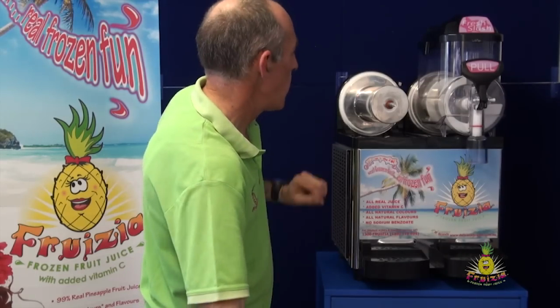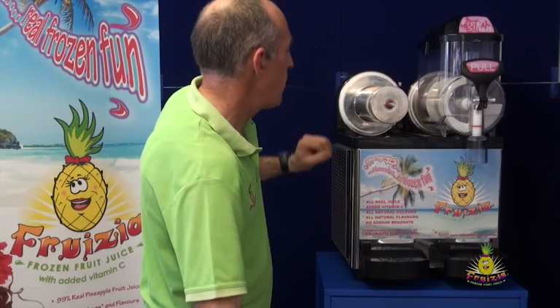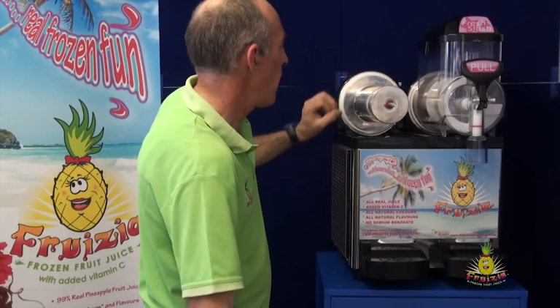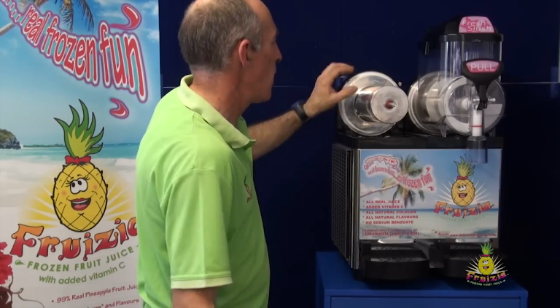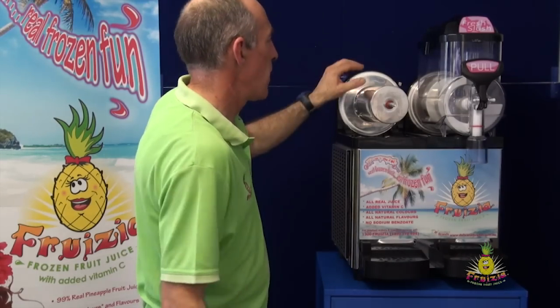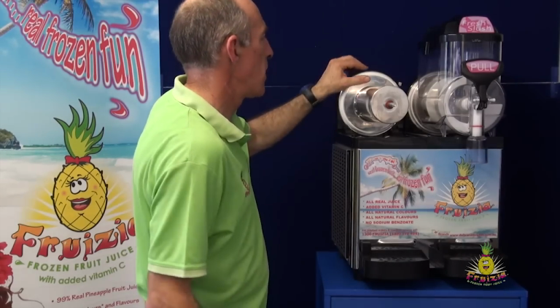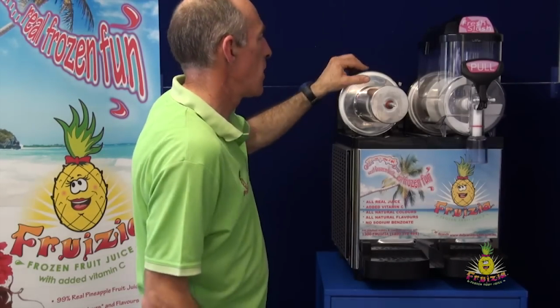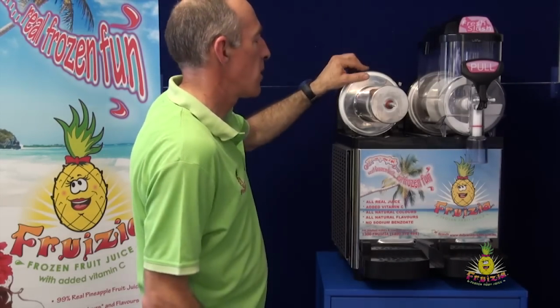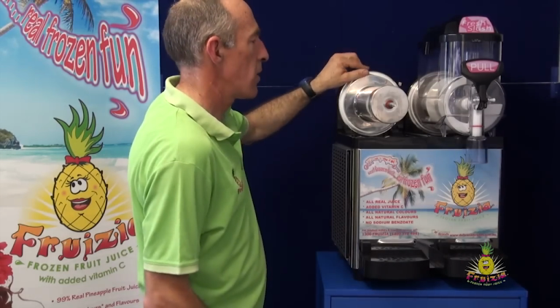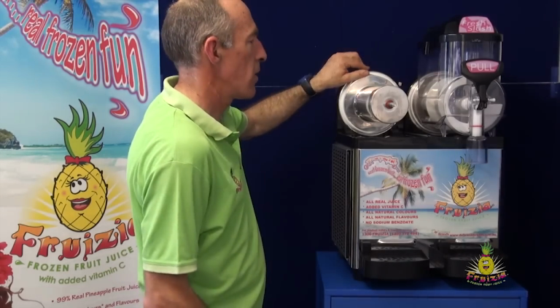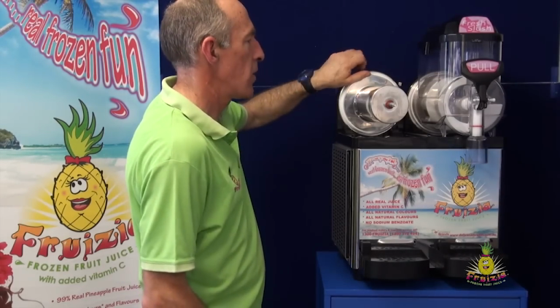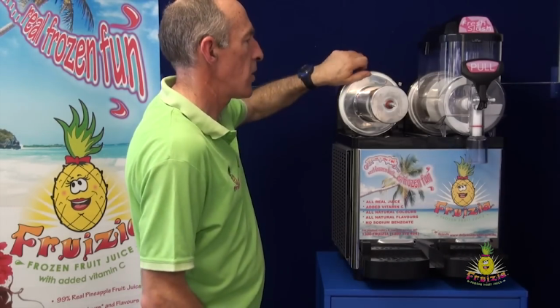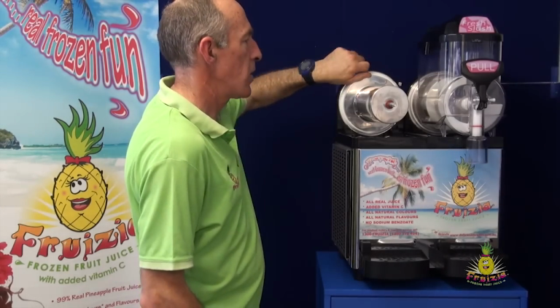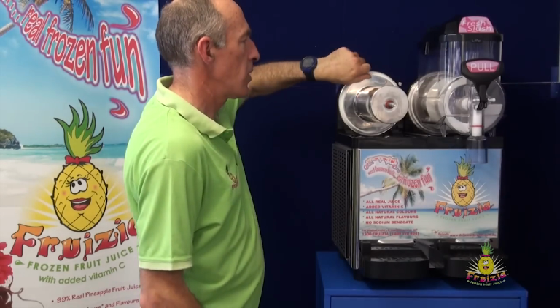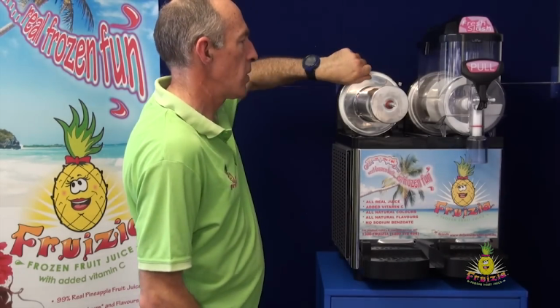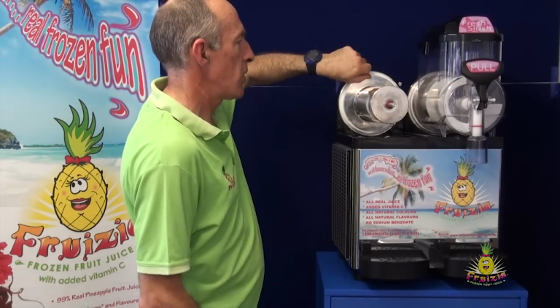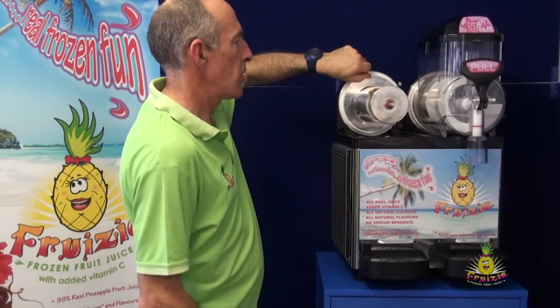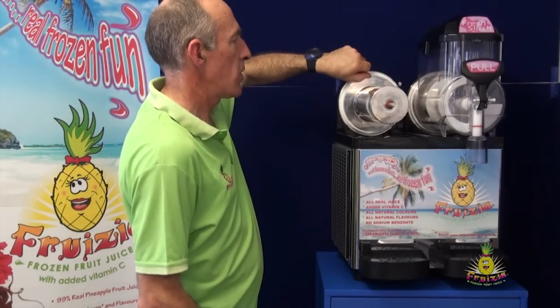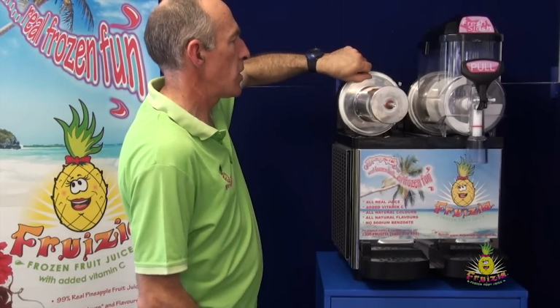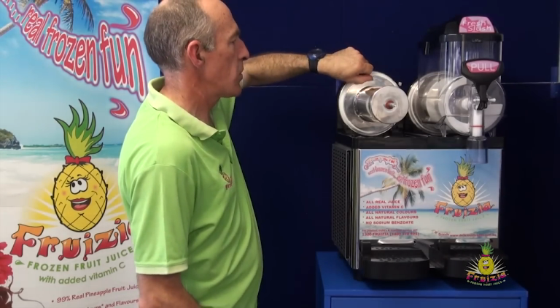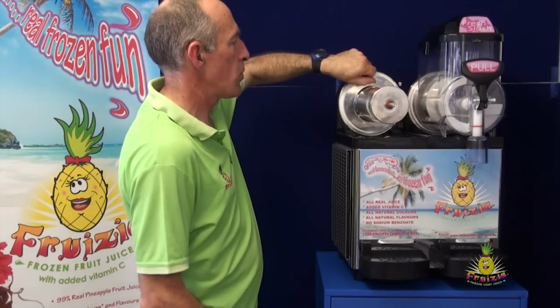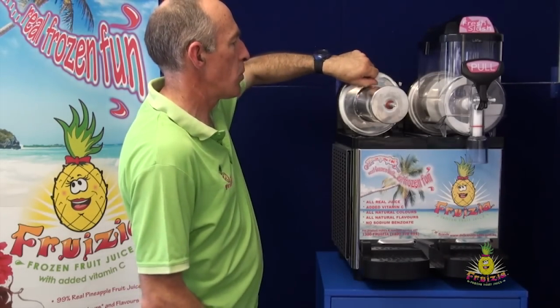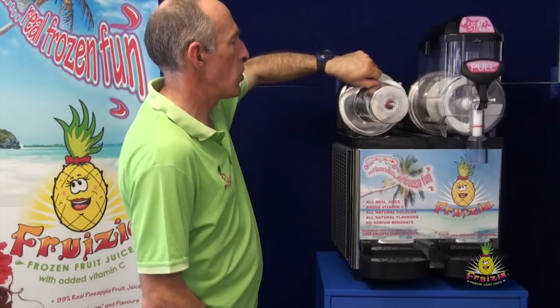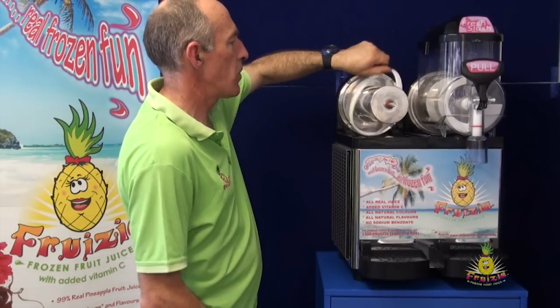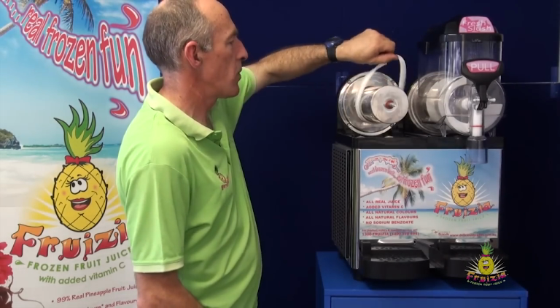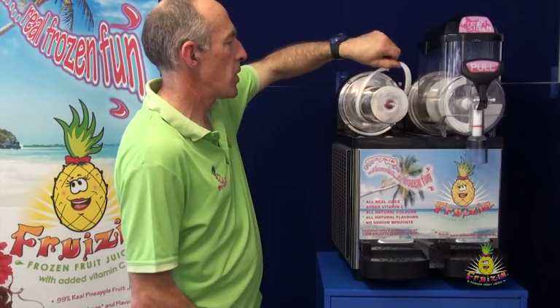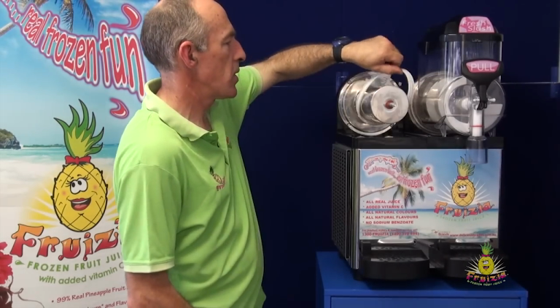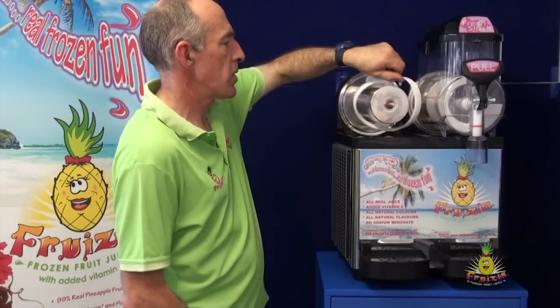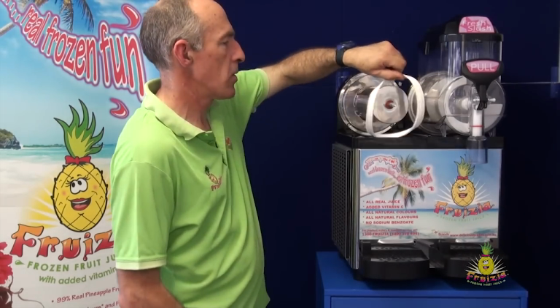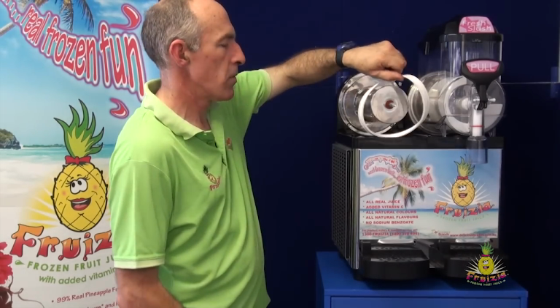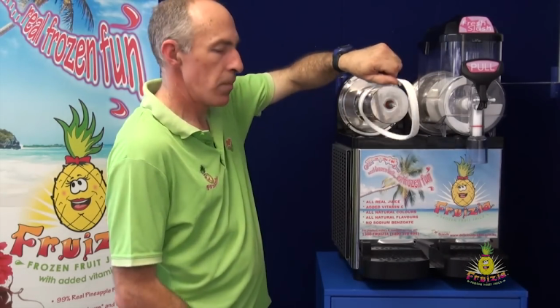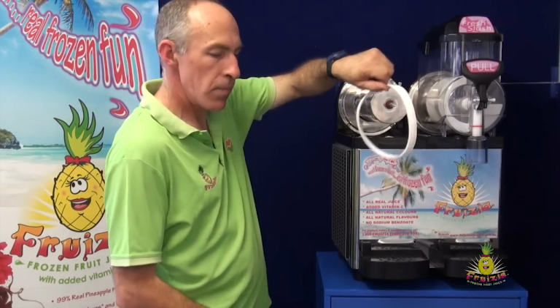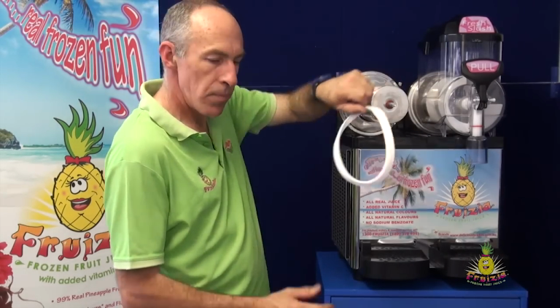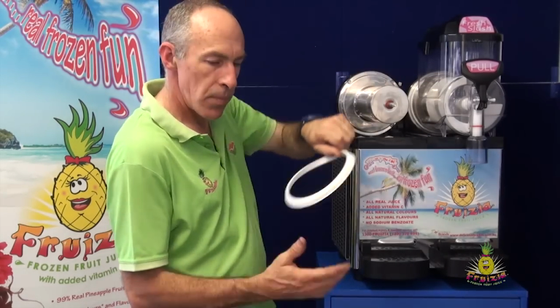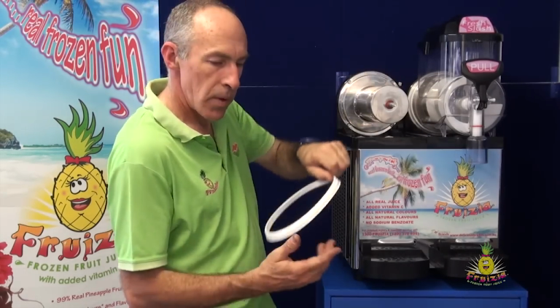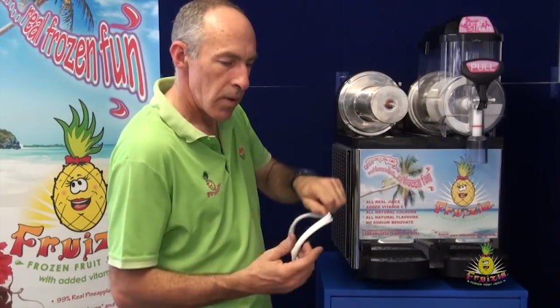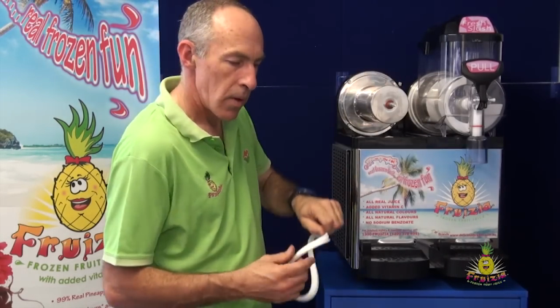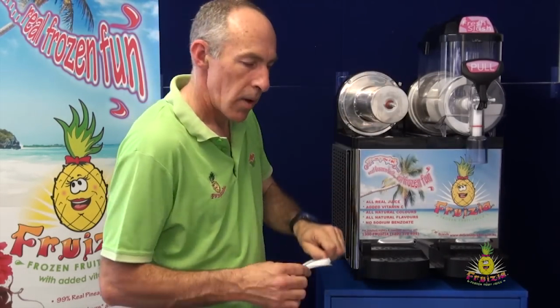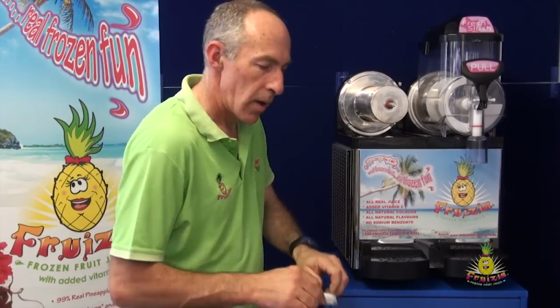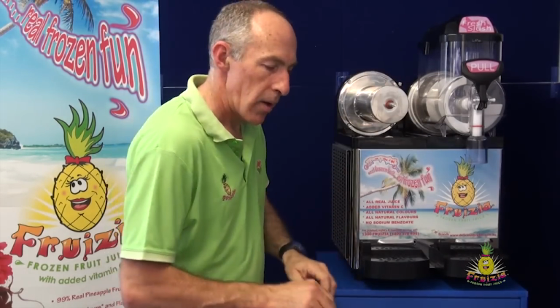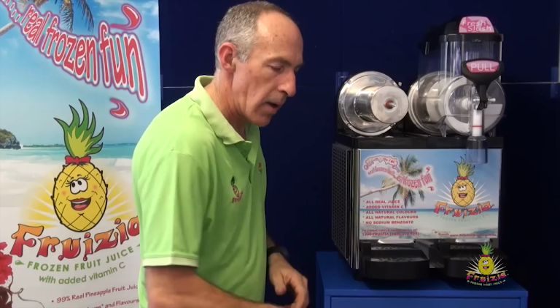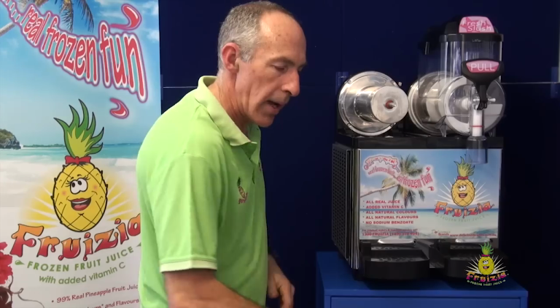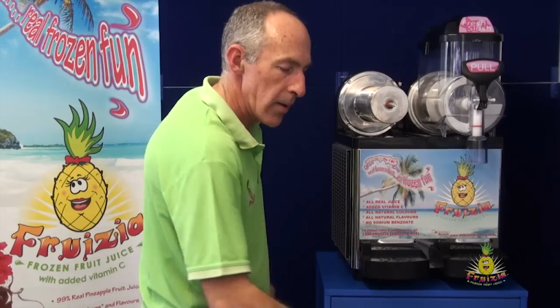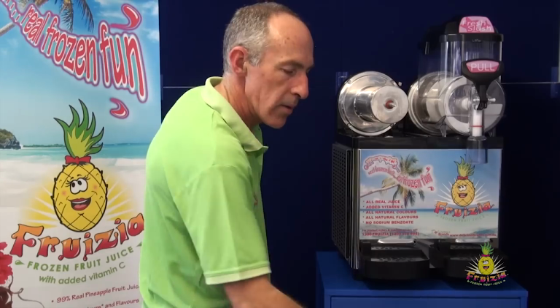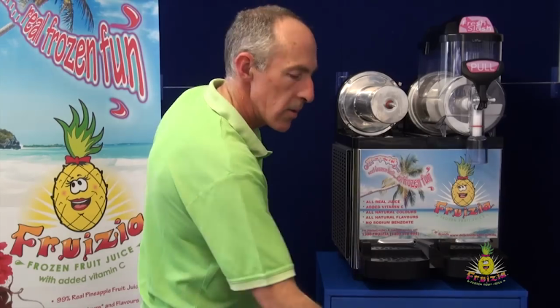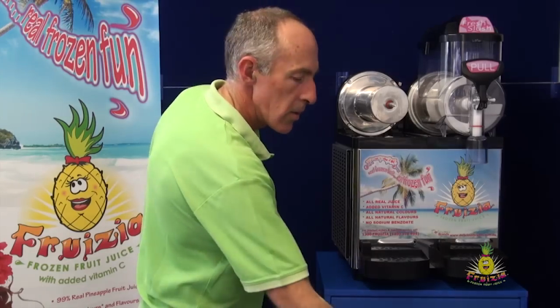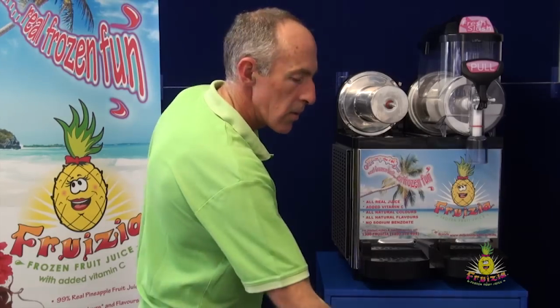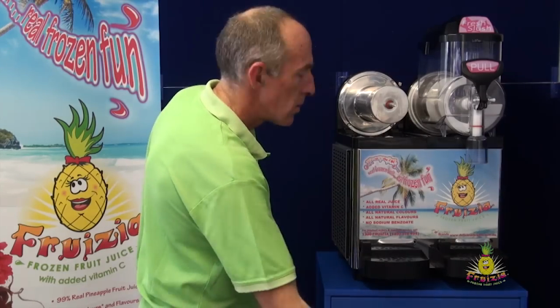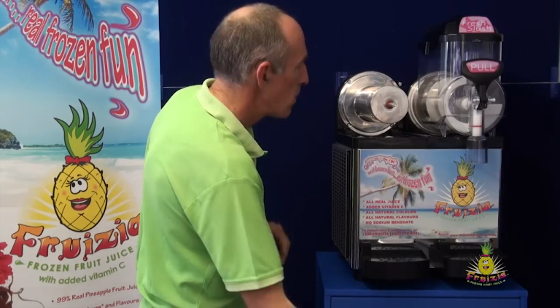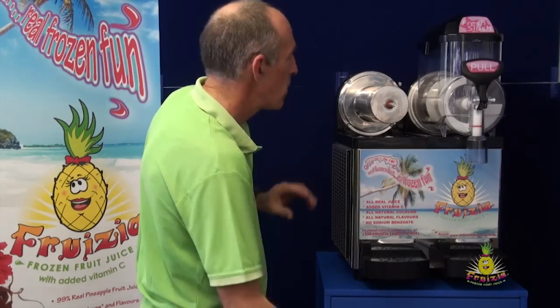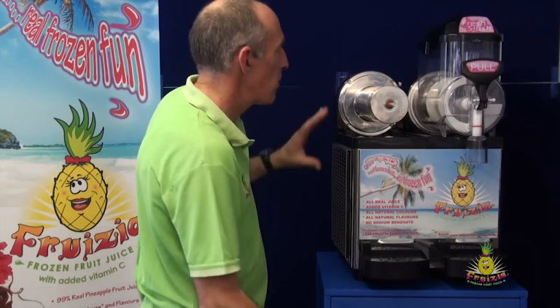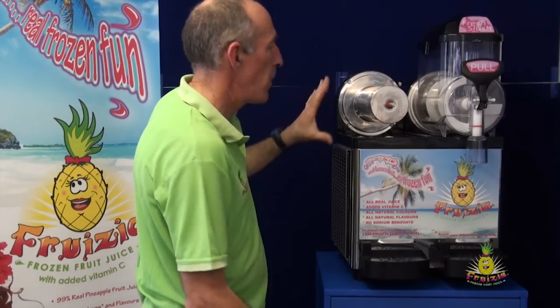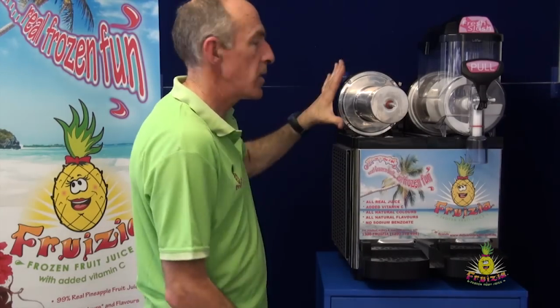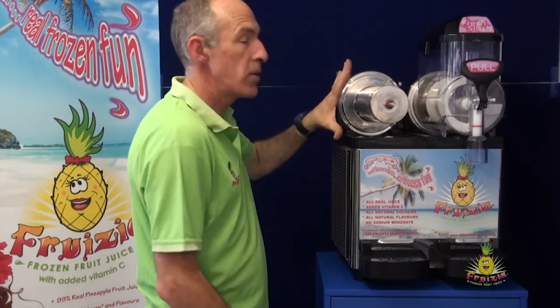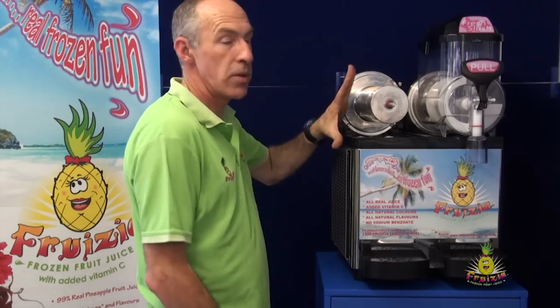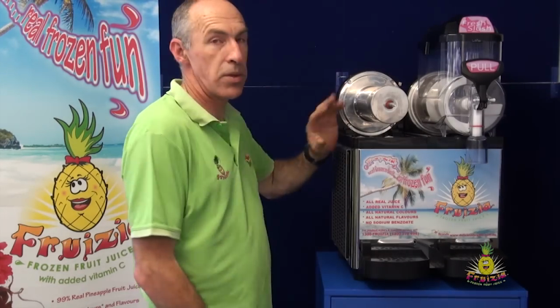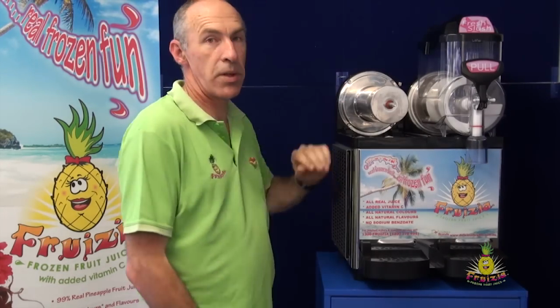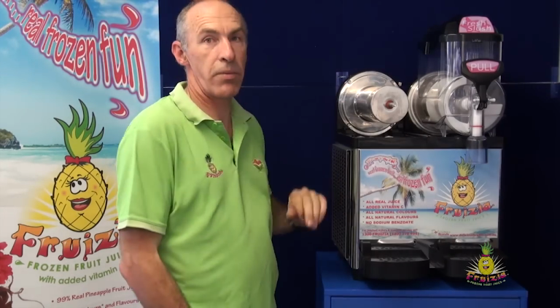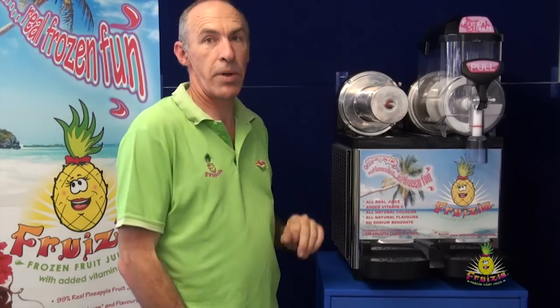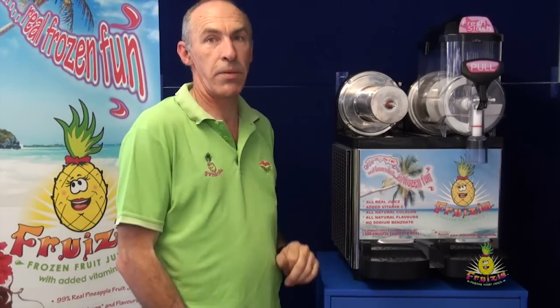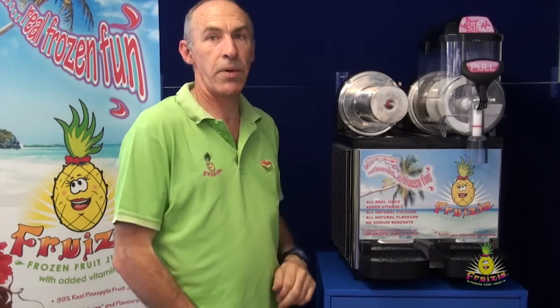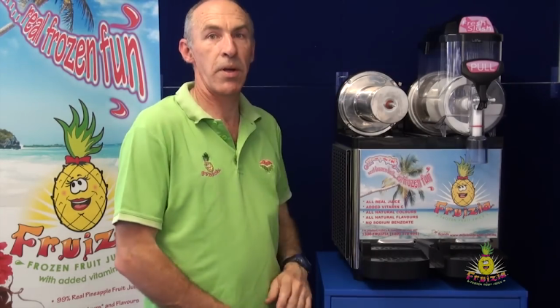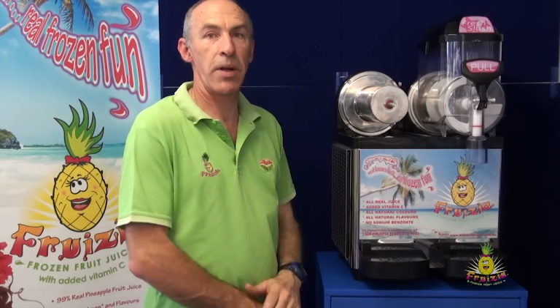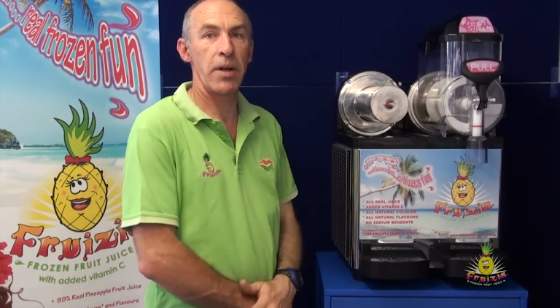Finally, you just remove the rear seal and the base unit is now ready for cleaning.